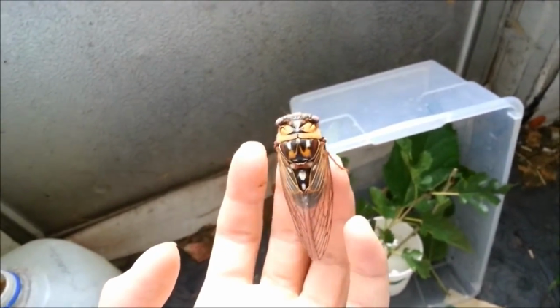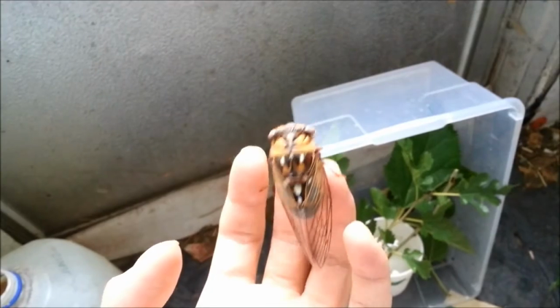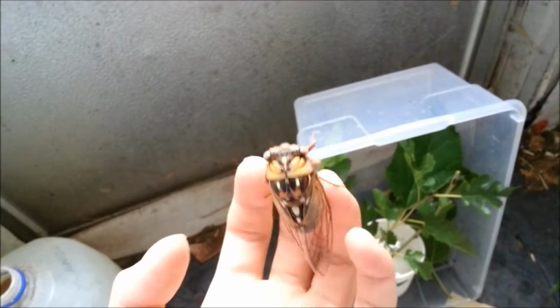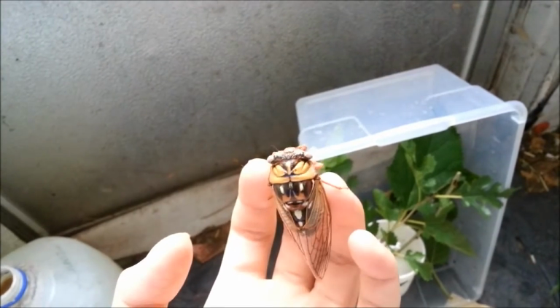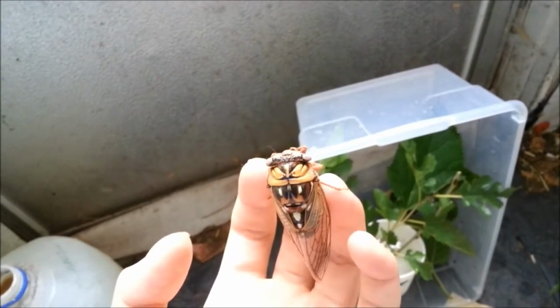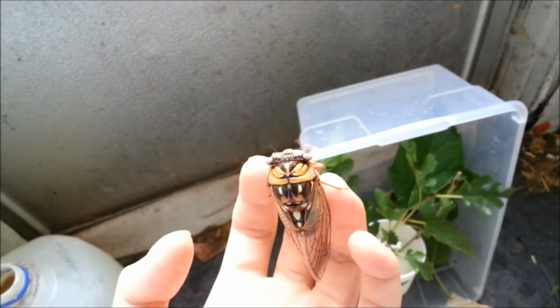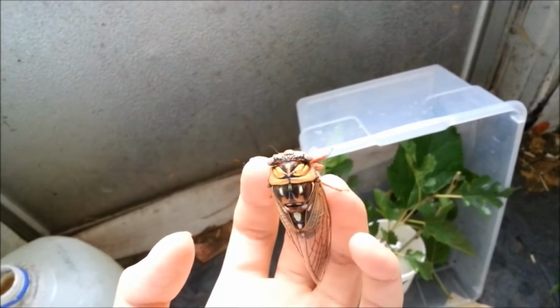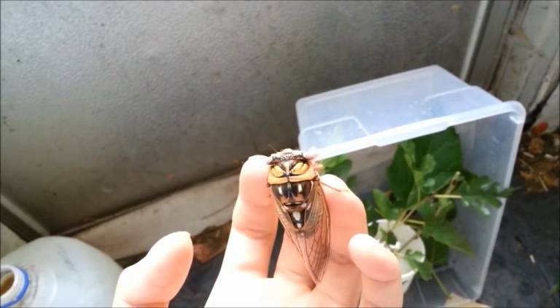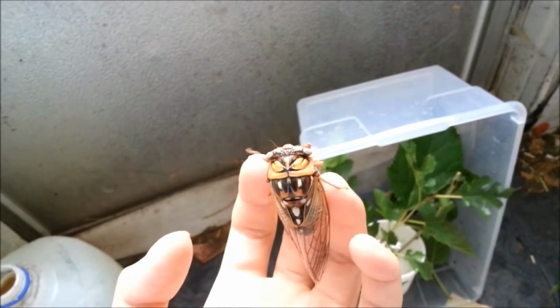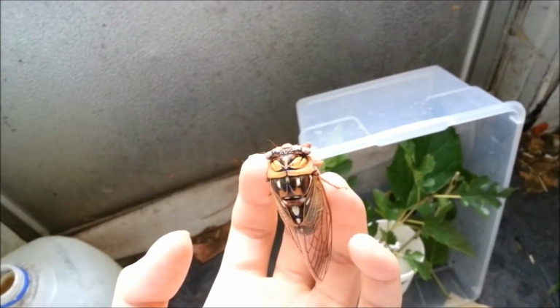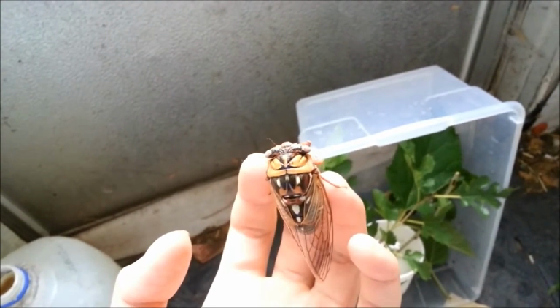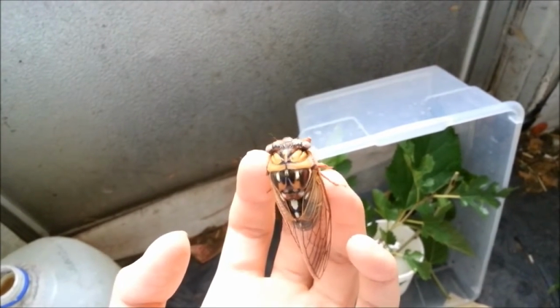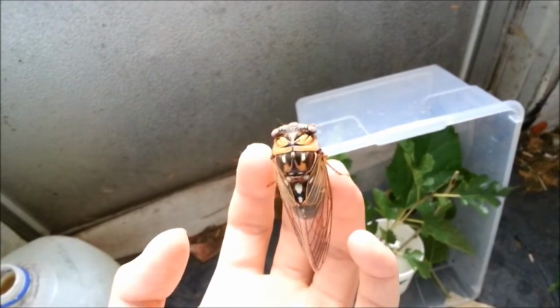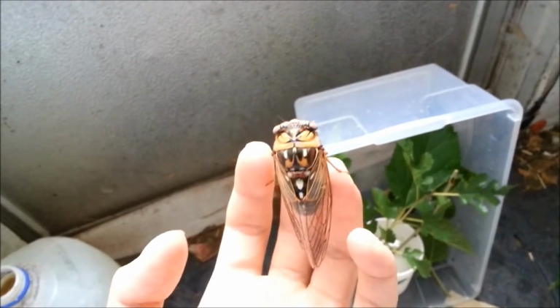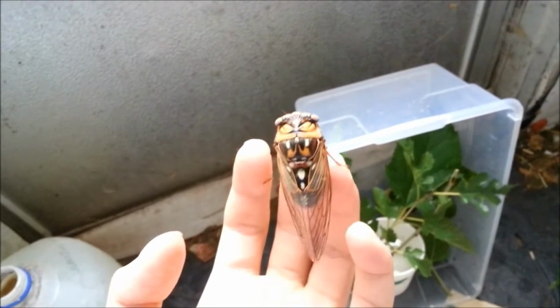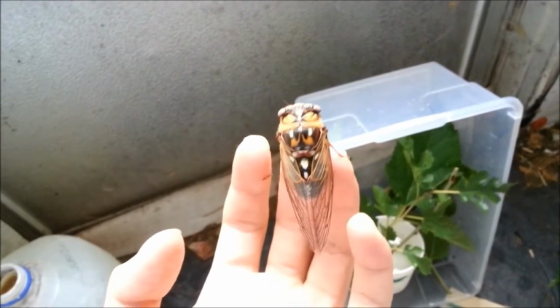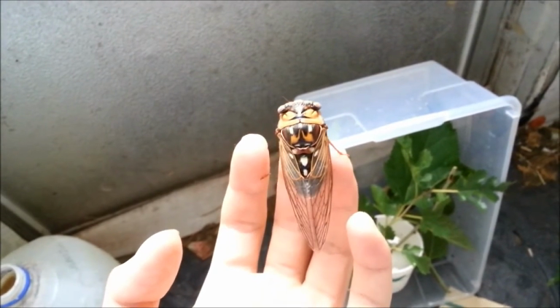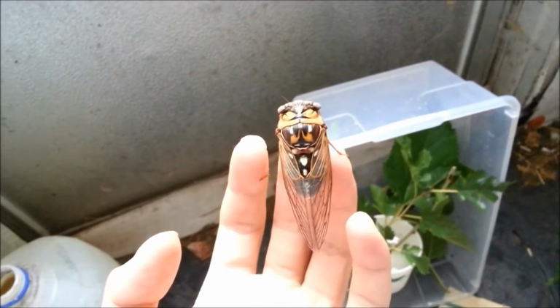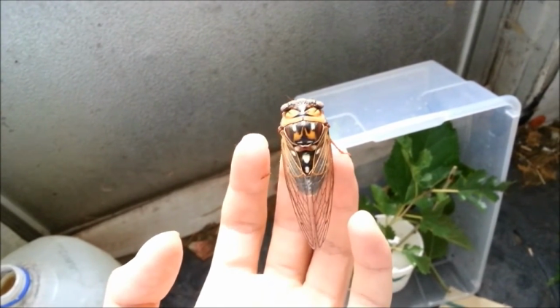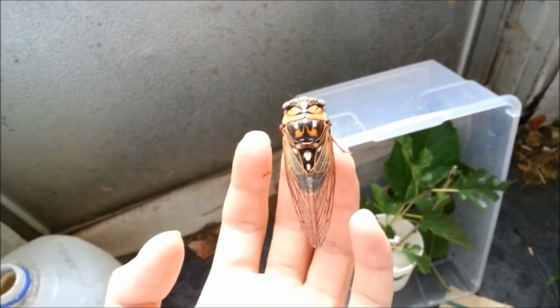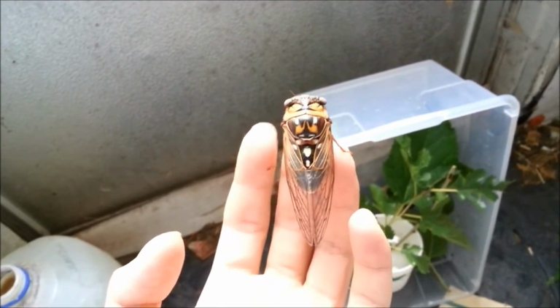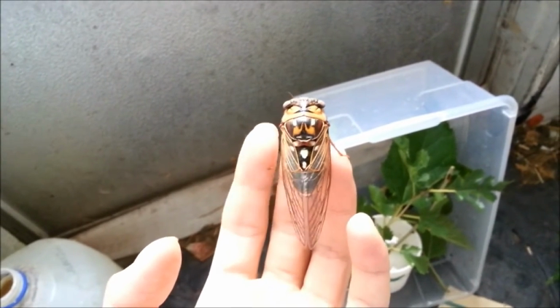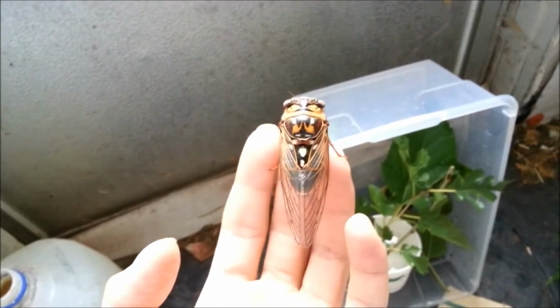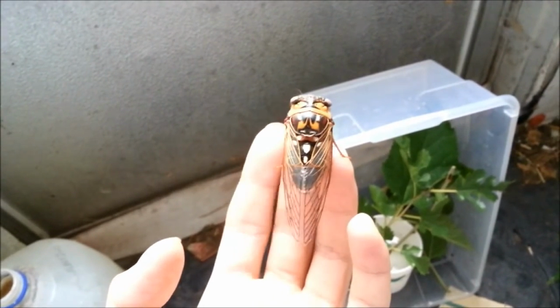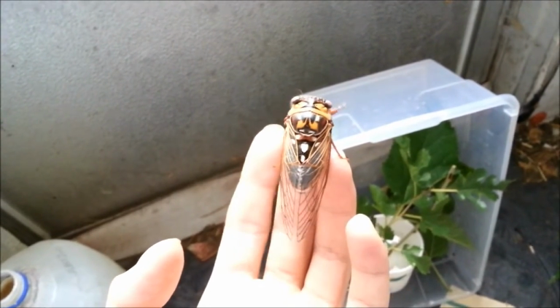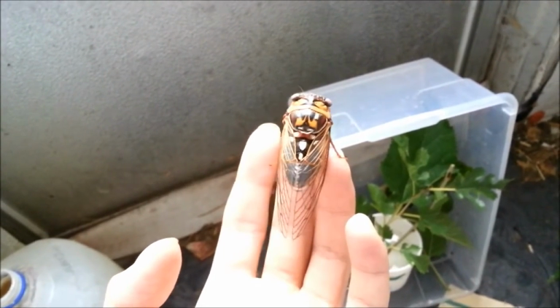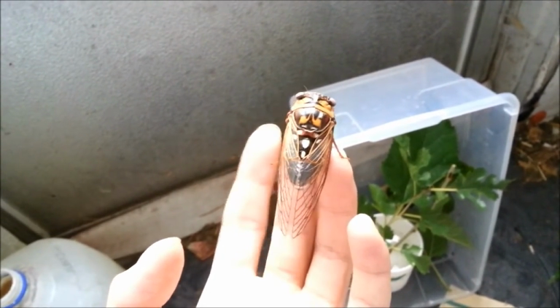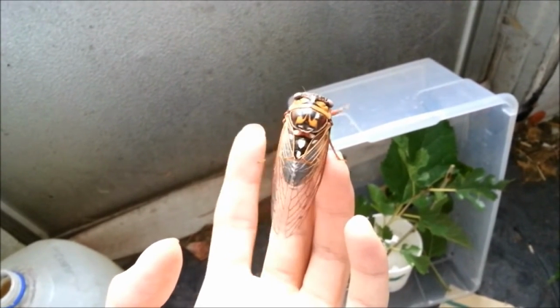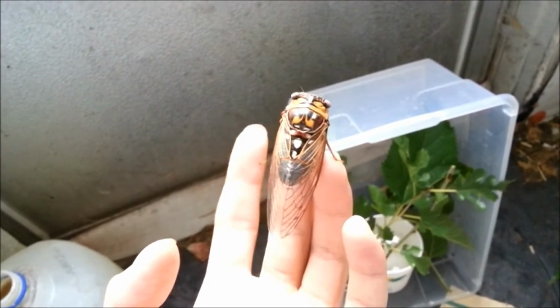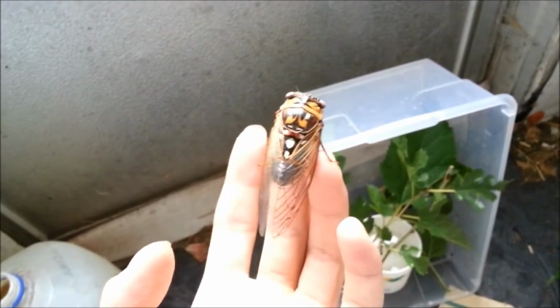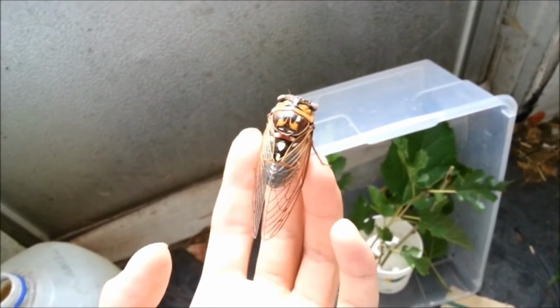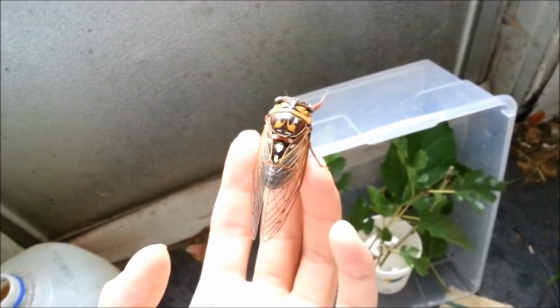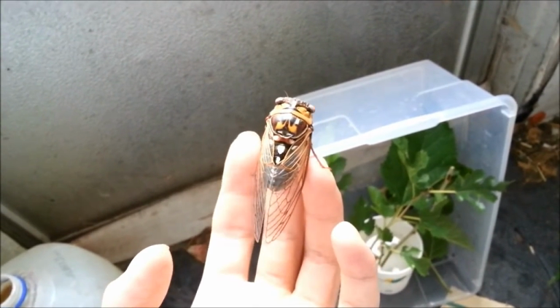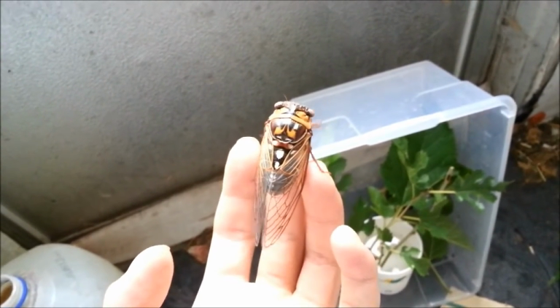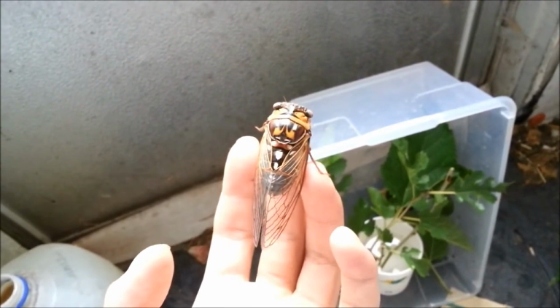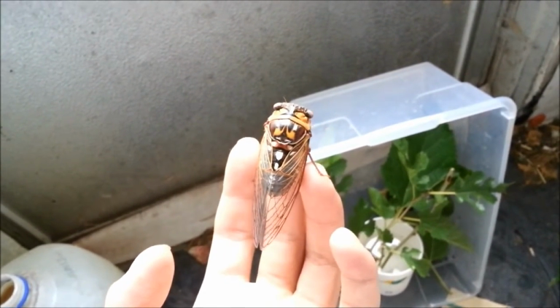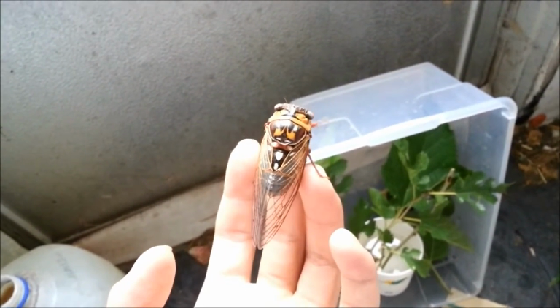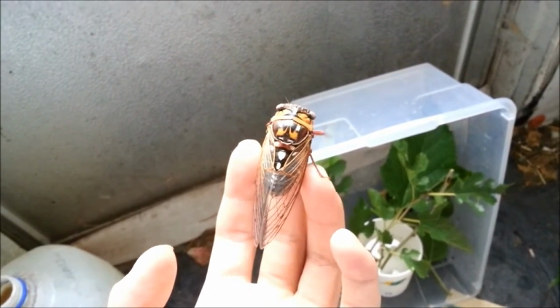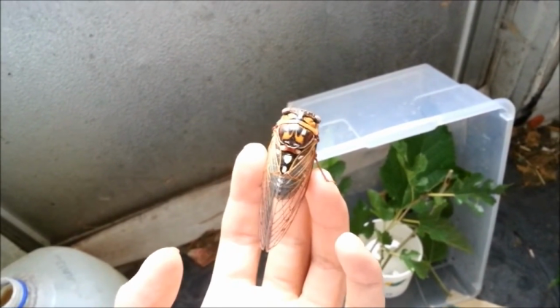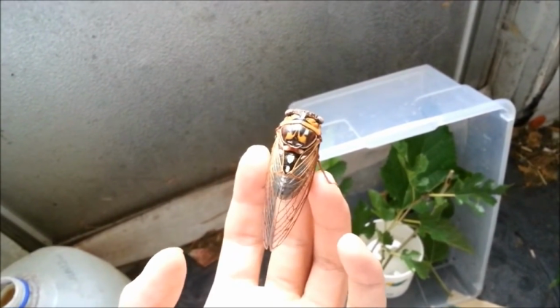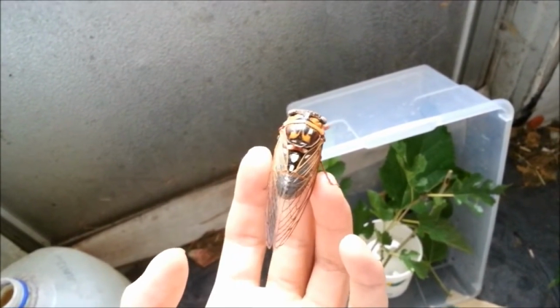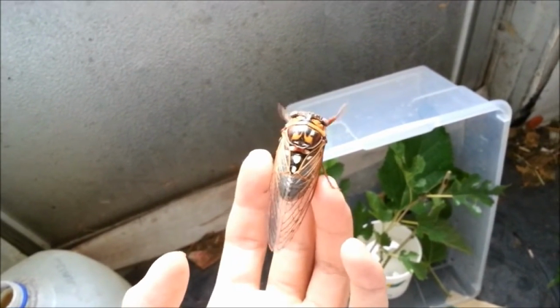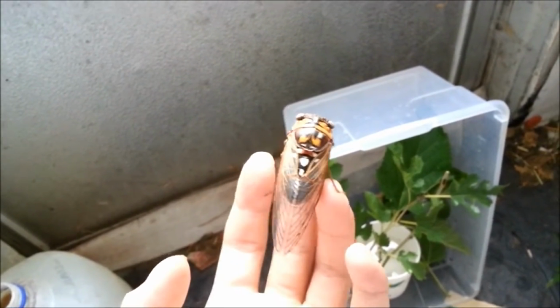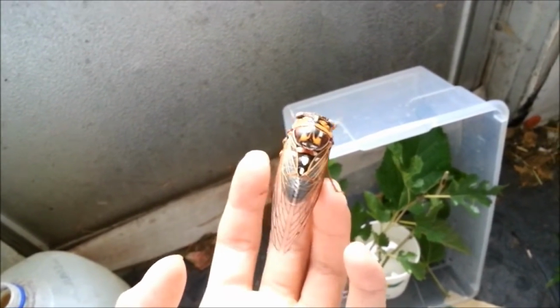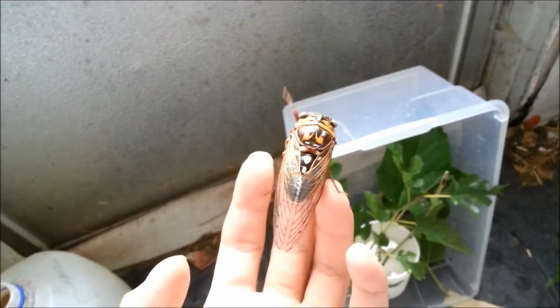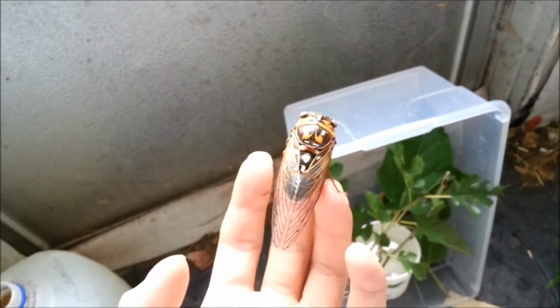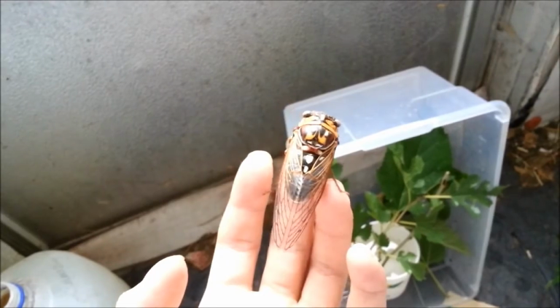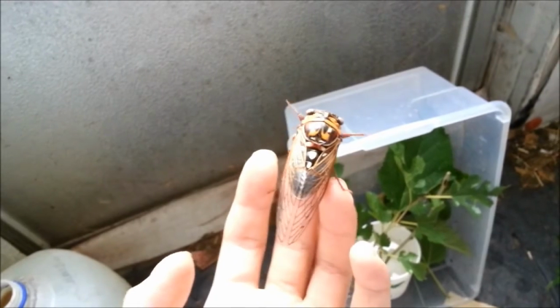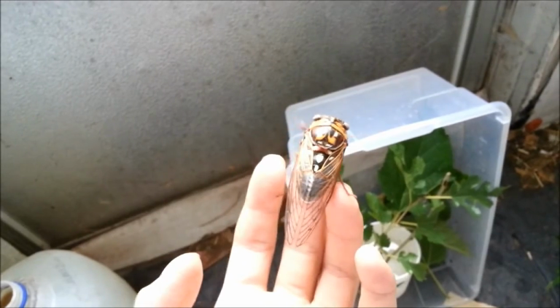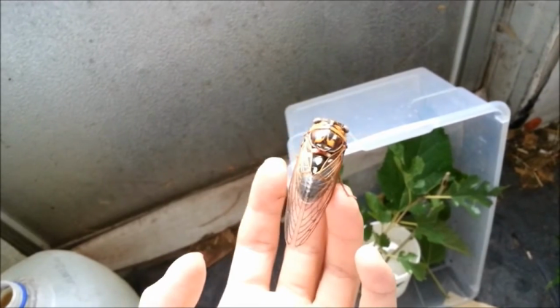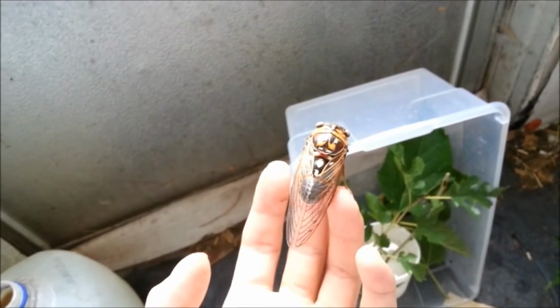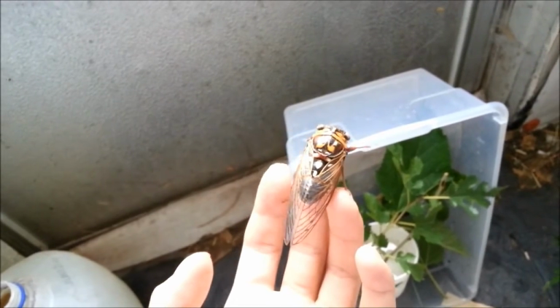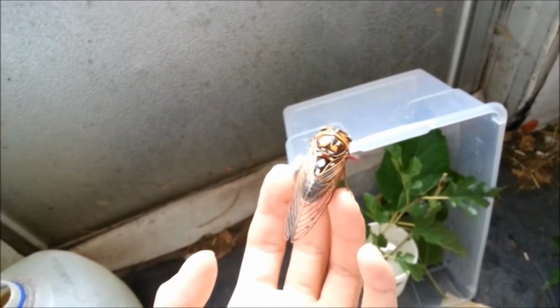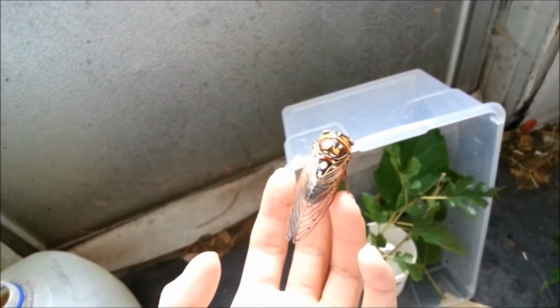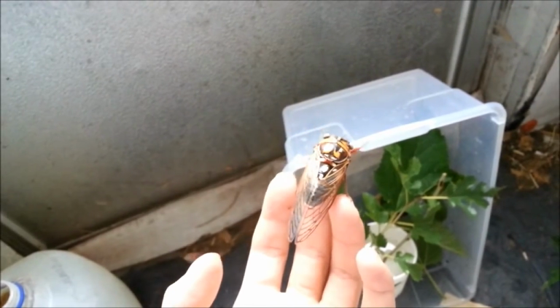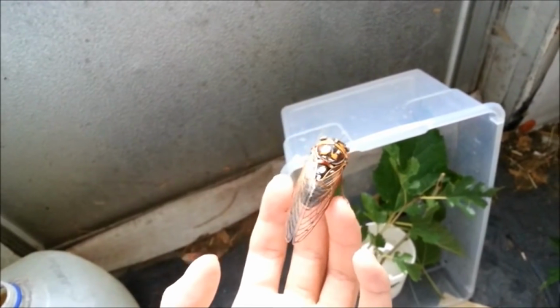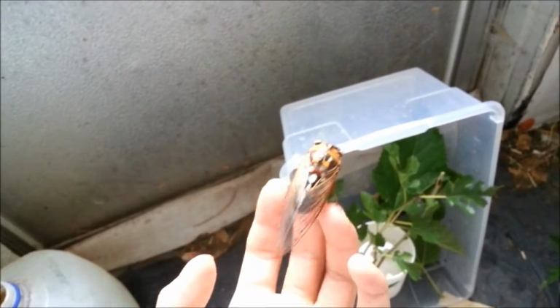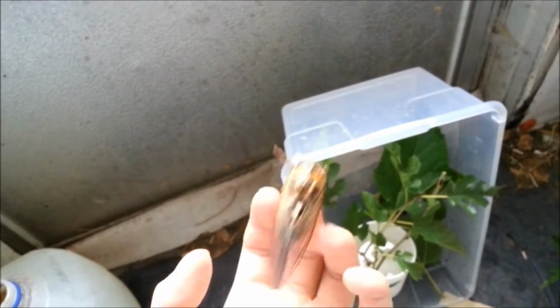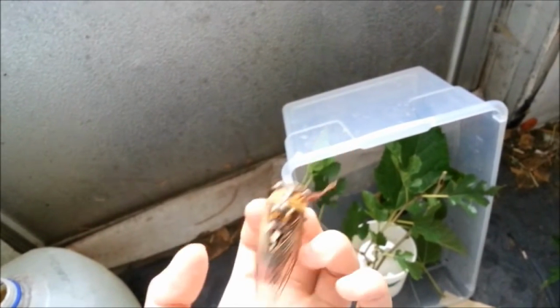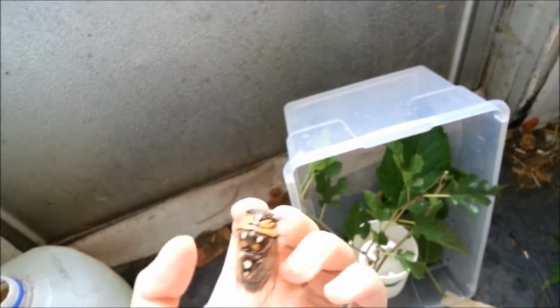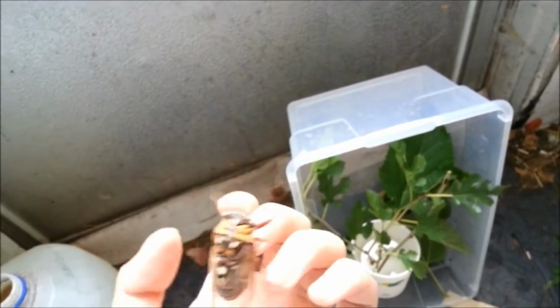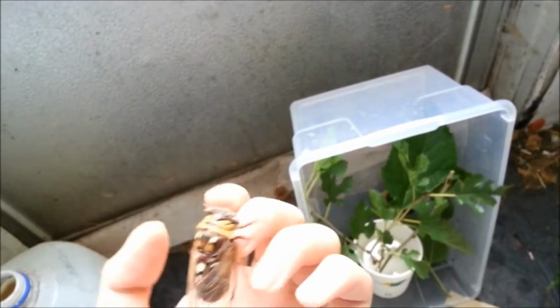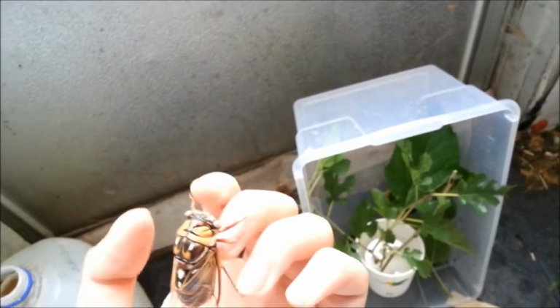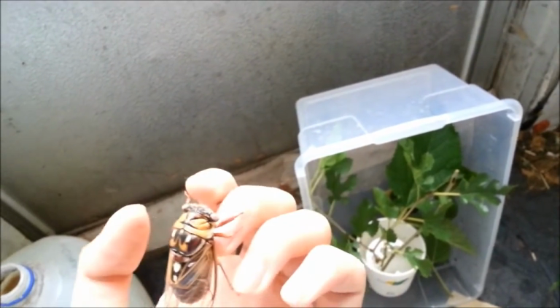They're very calm too. This guy pretty much walked onto my hand in the wild. Didn't really have to go grab him.